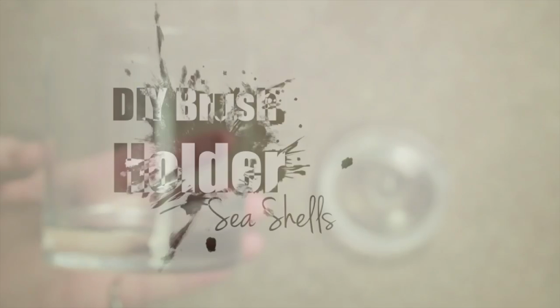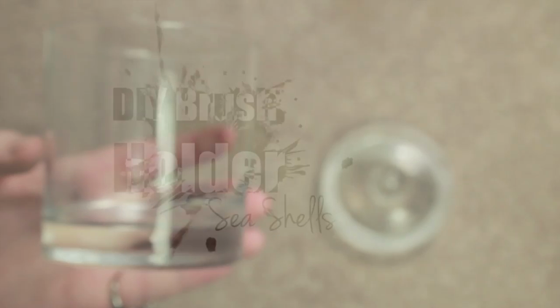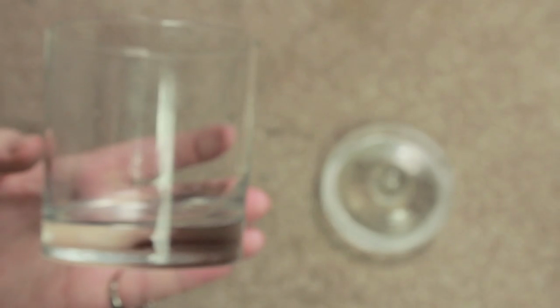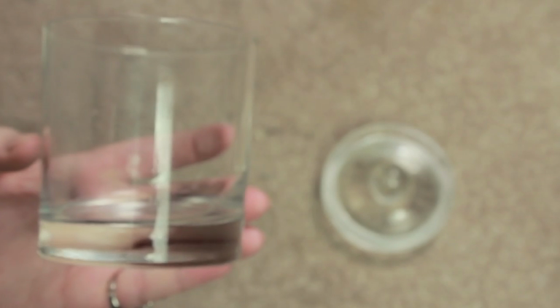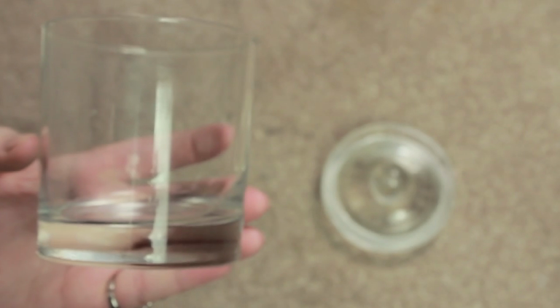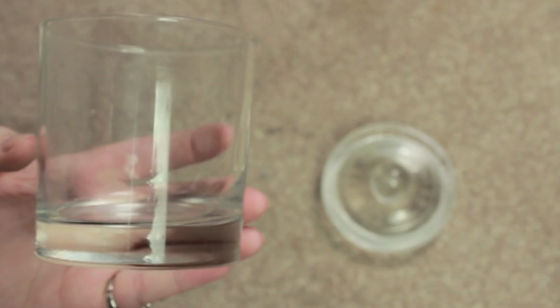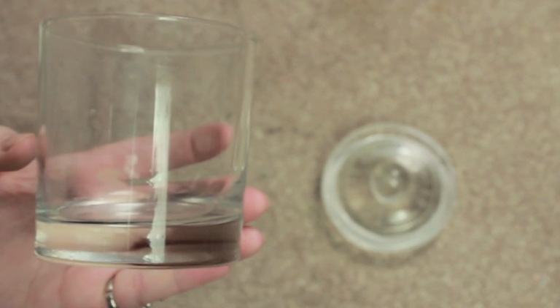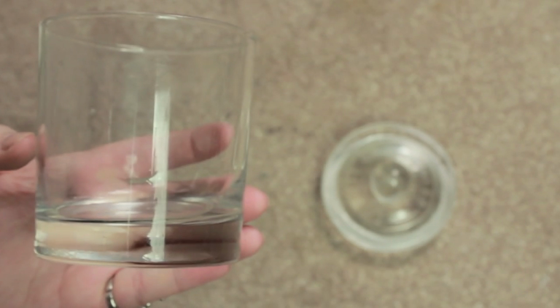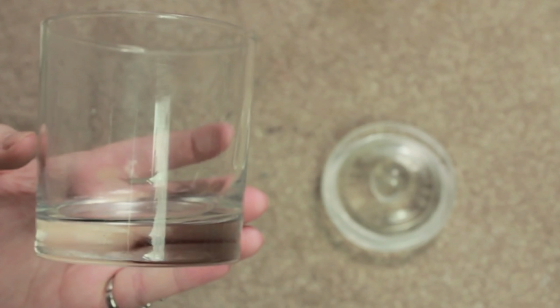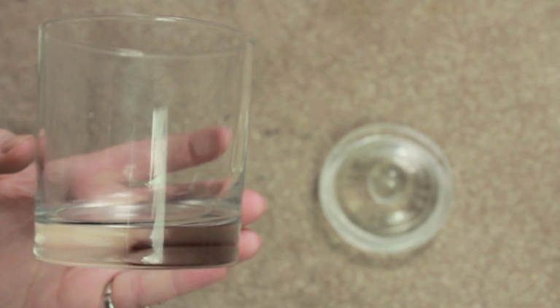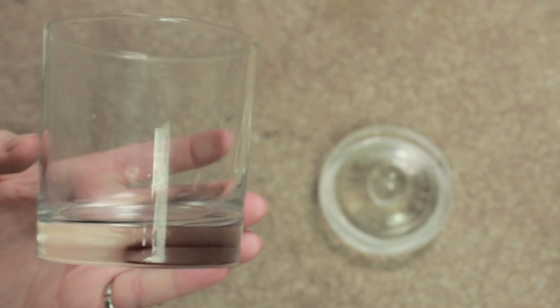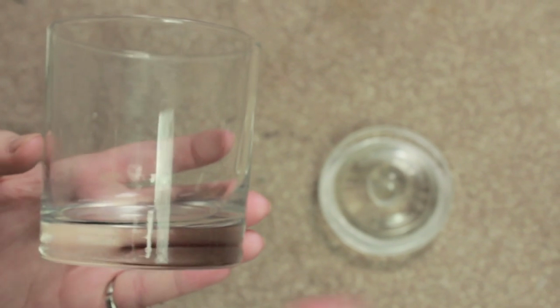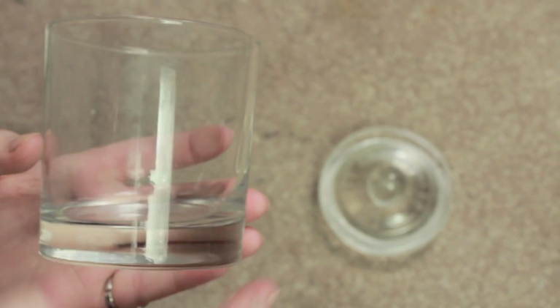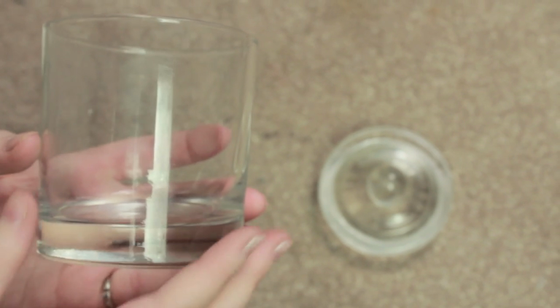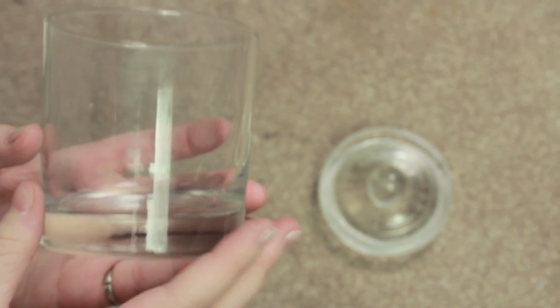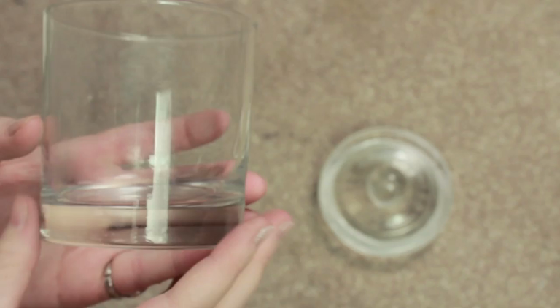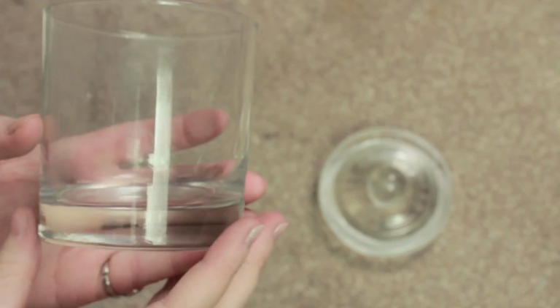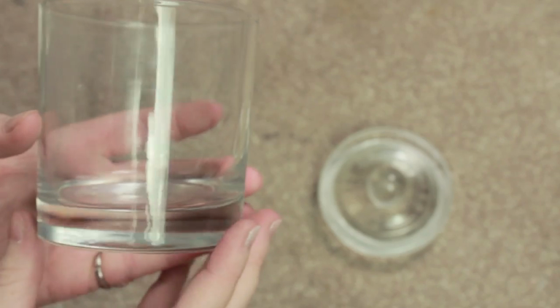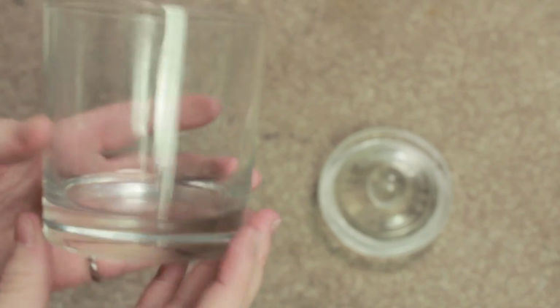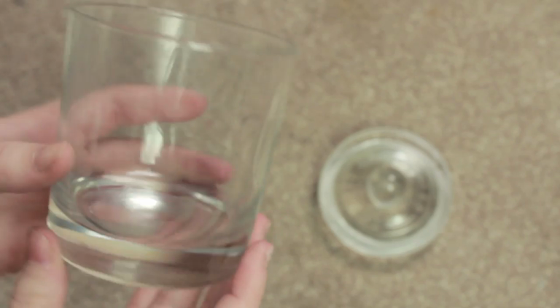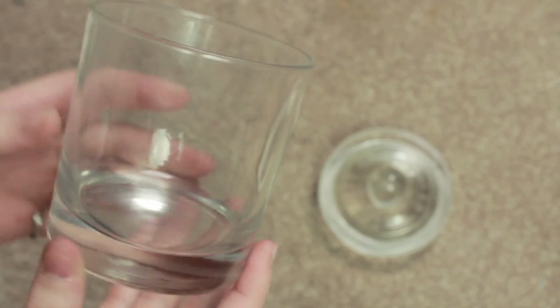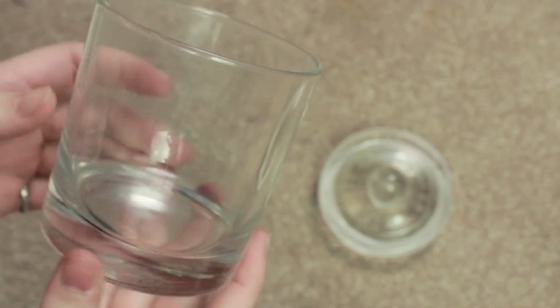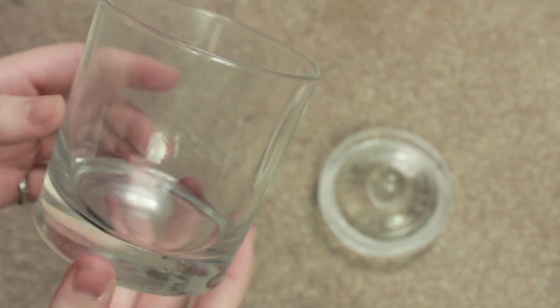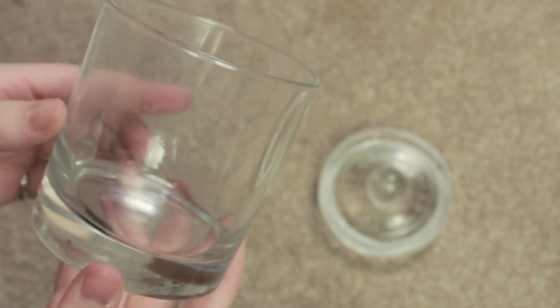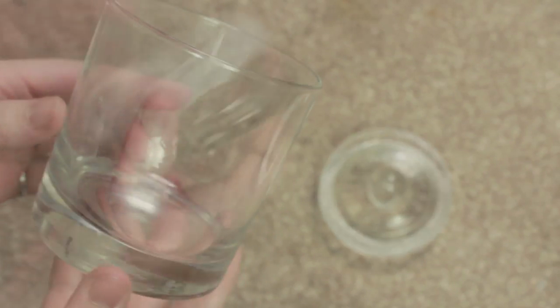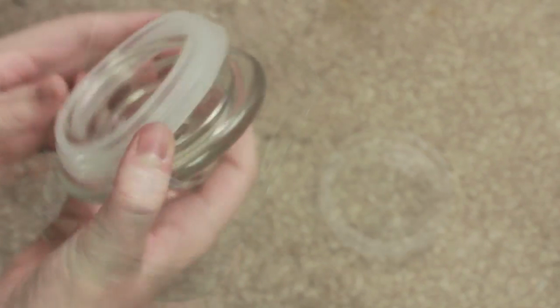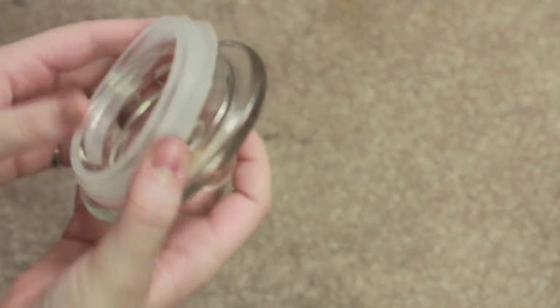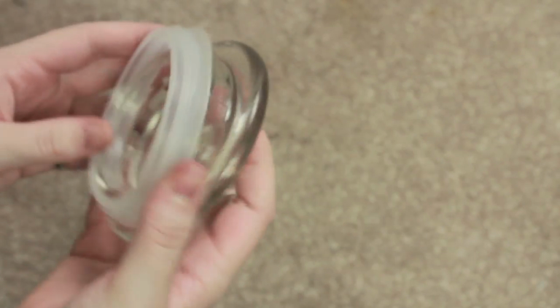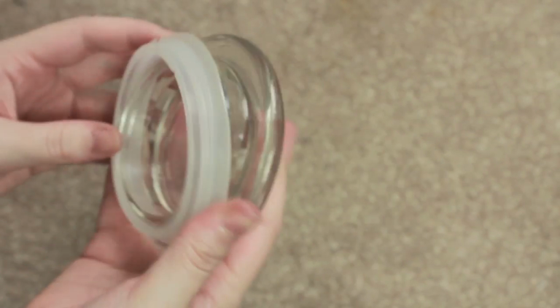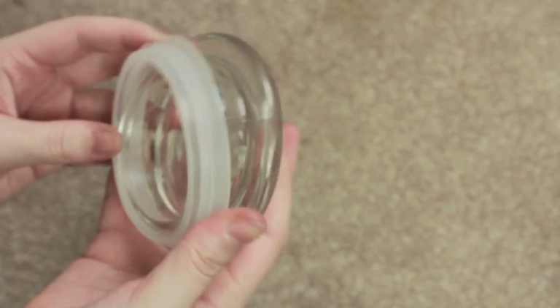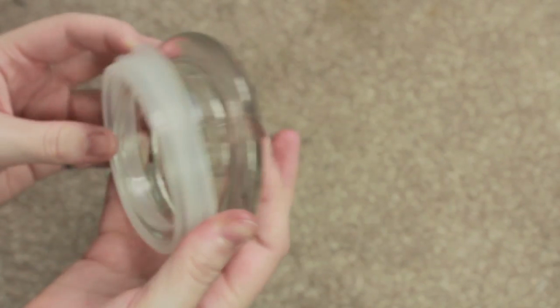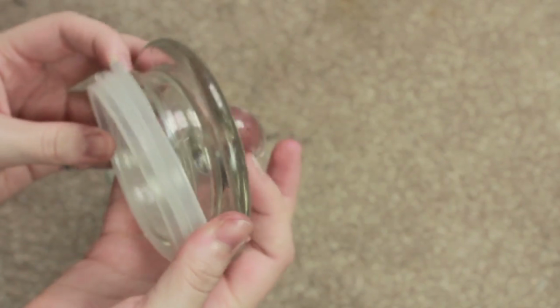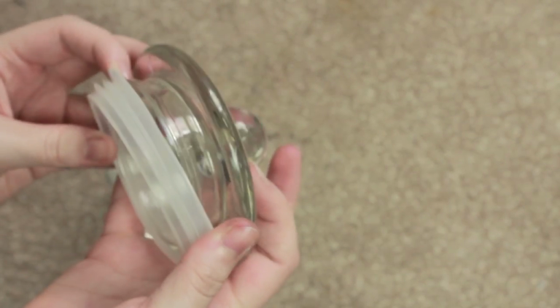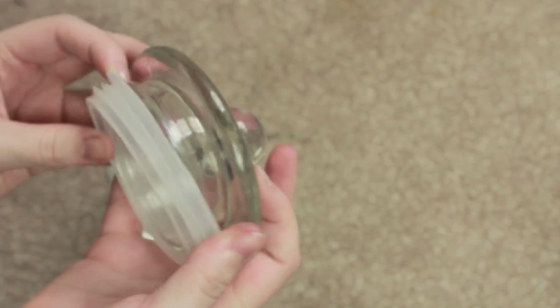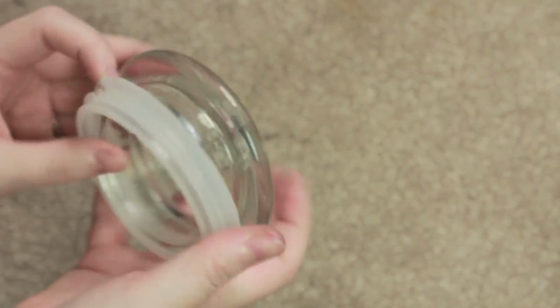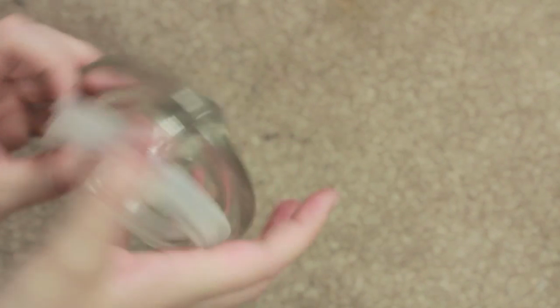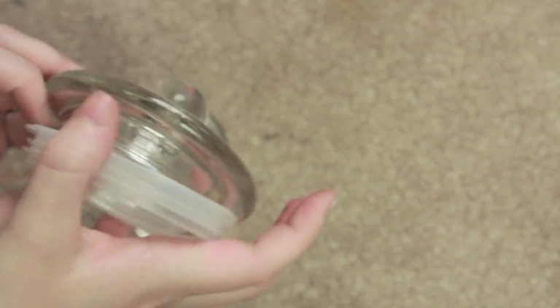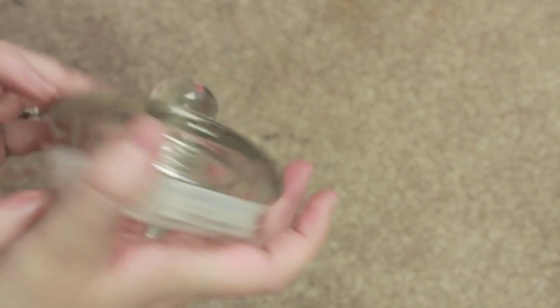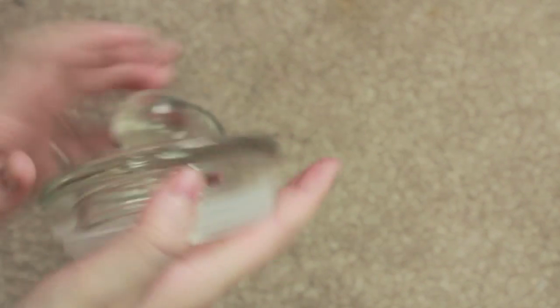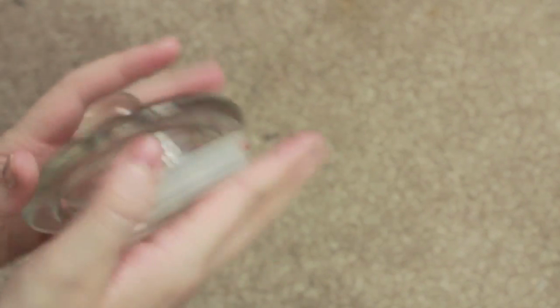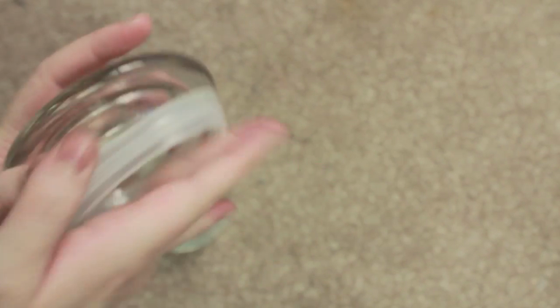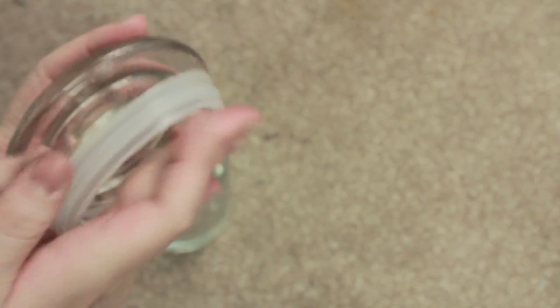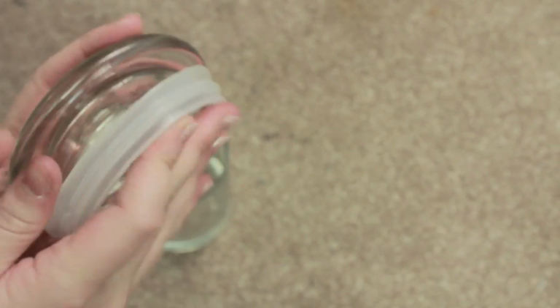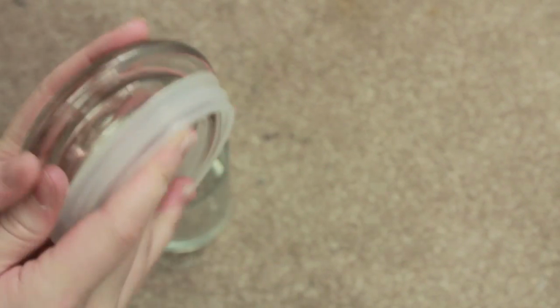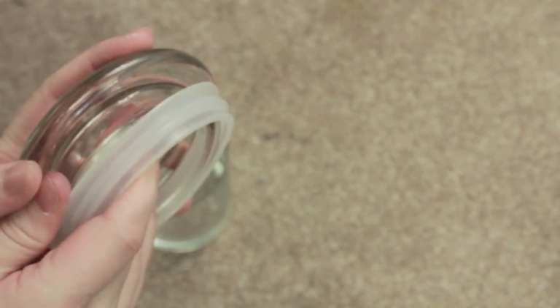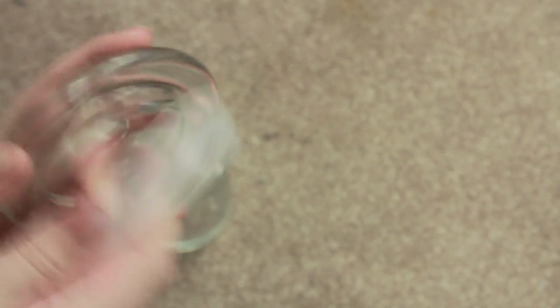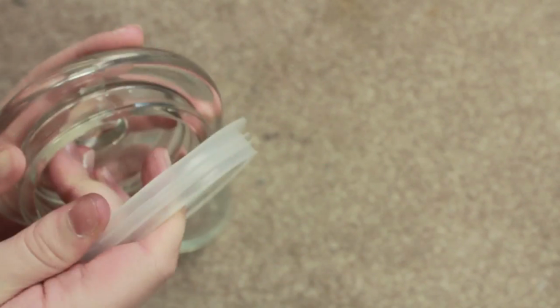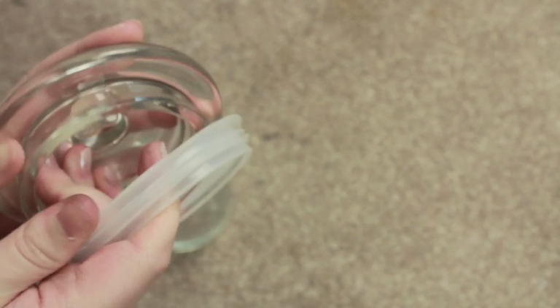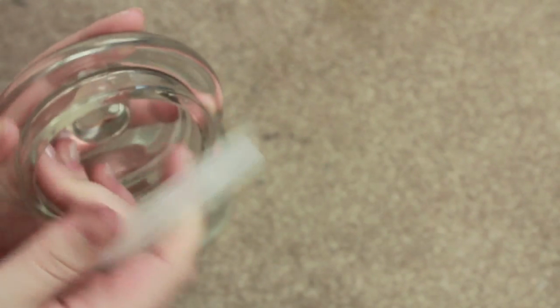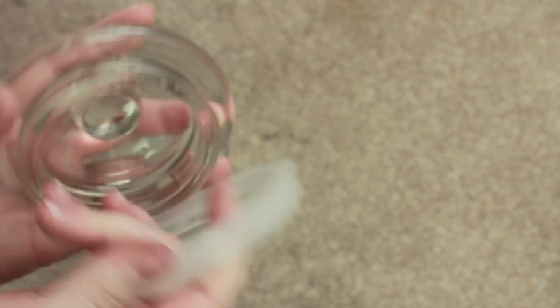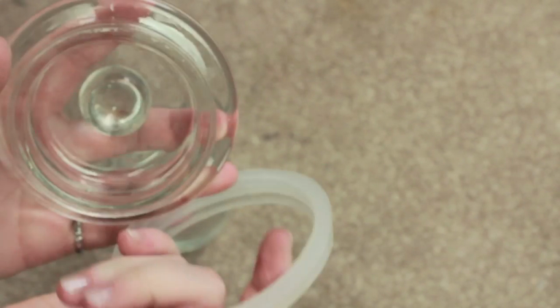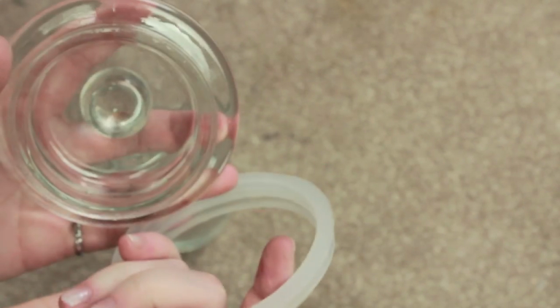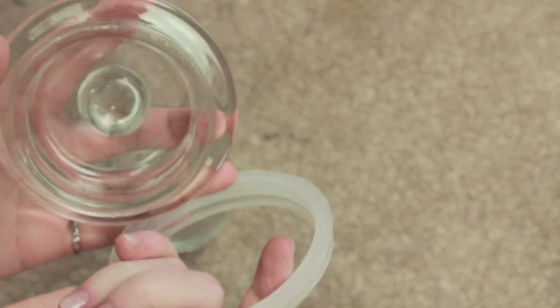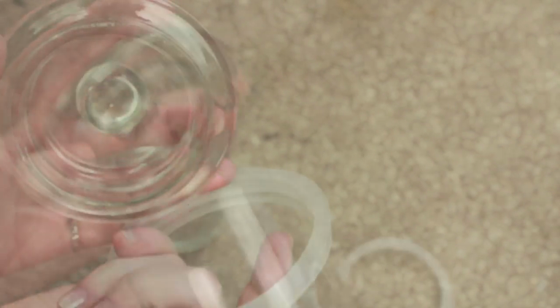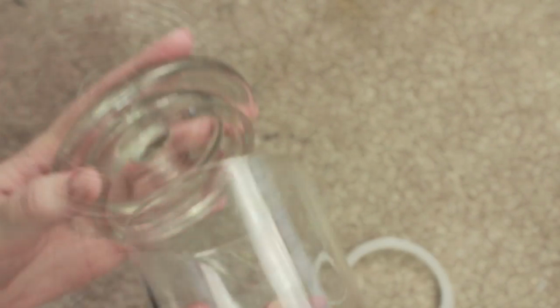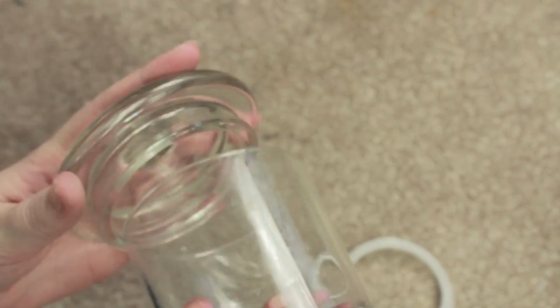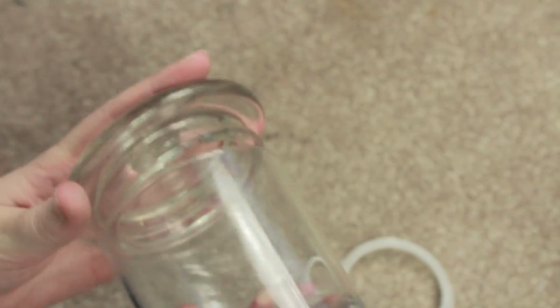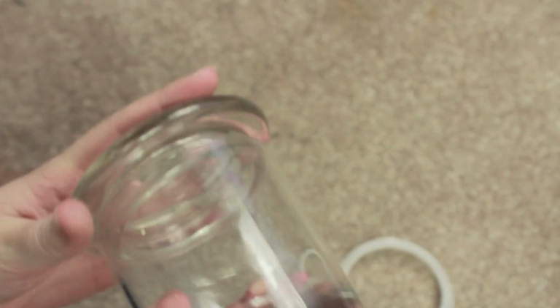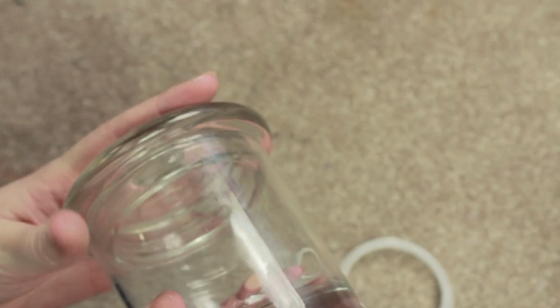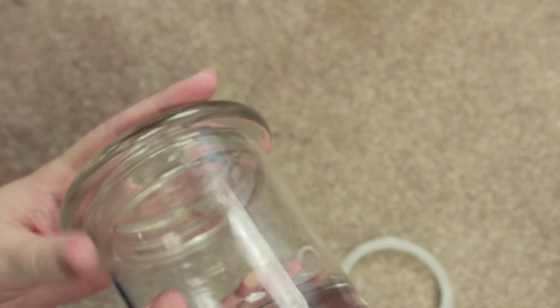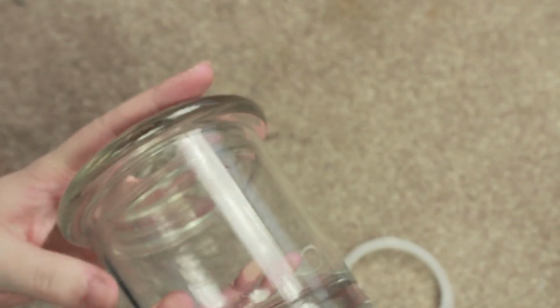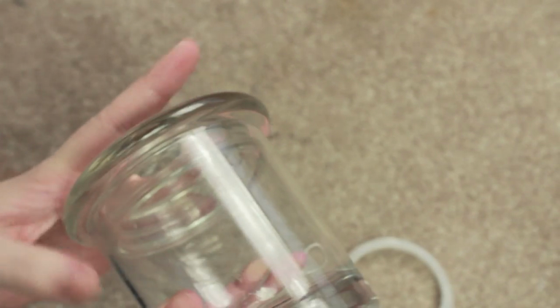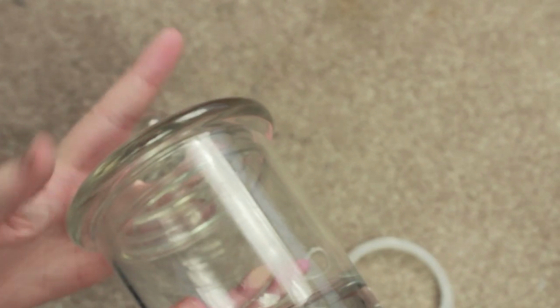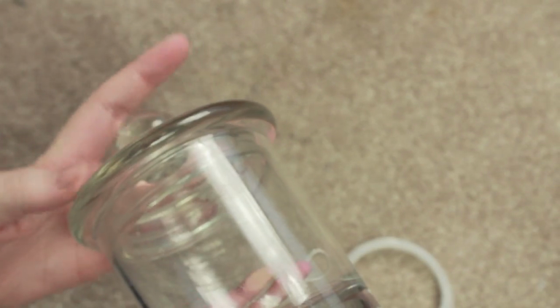In this tutorial I'm going to be using an empty candle jar and I'm going to be using a lid which came from a separate candle jar but which fits perfectly once you remove the band.